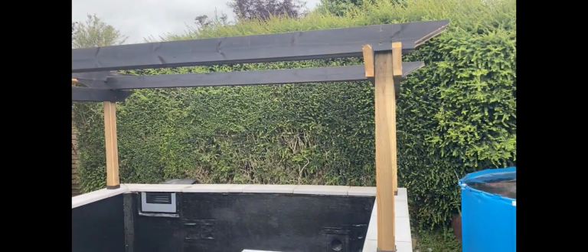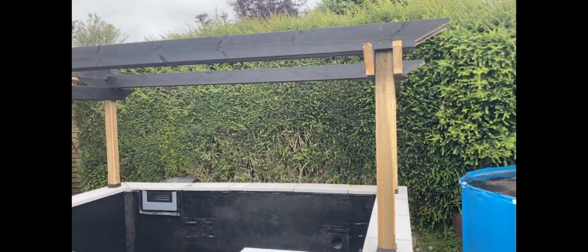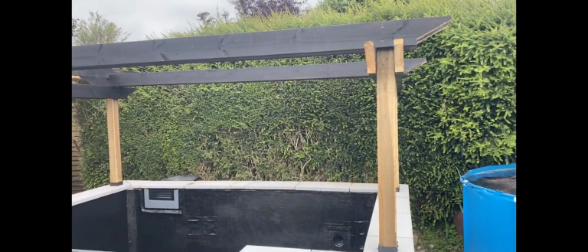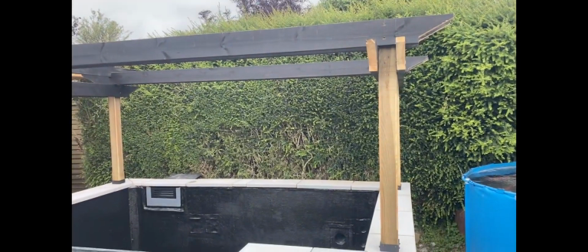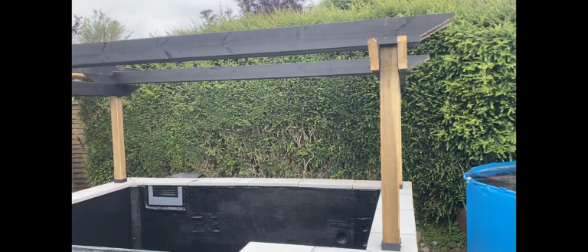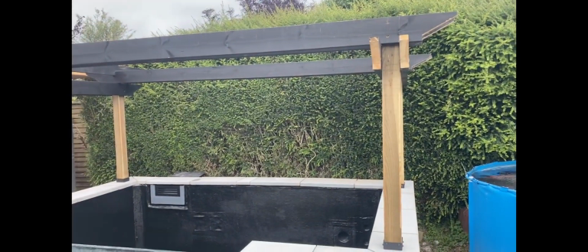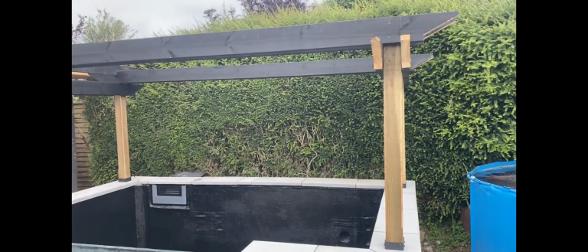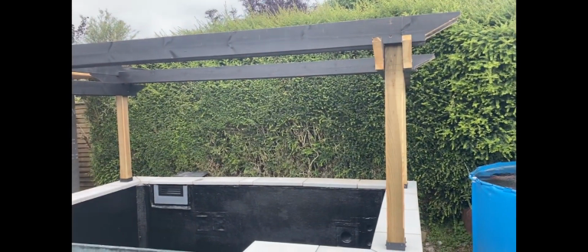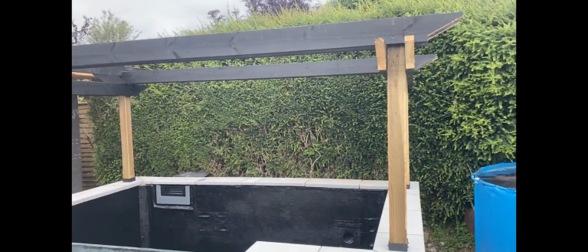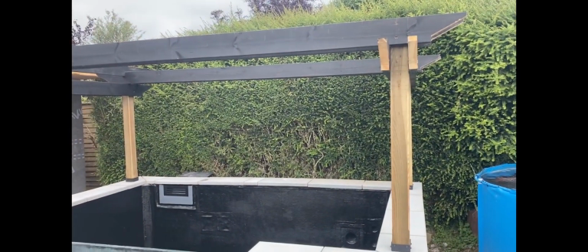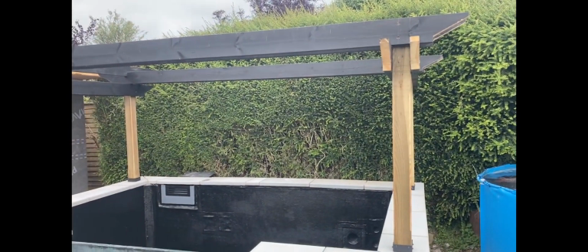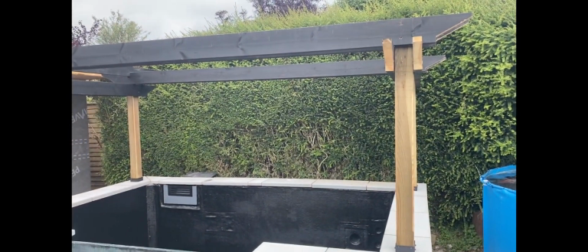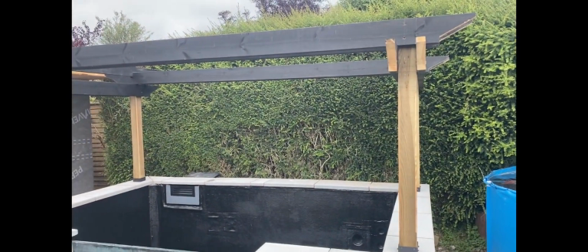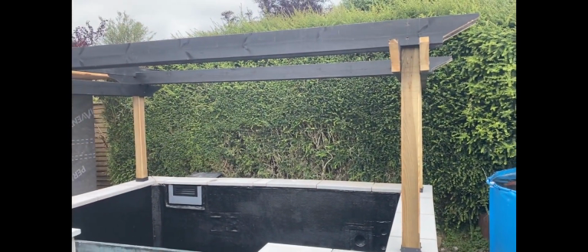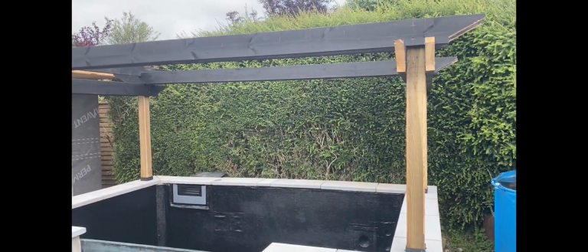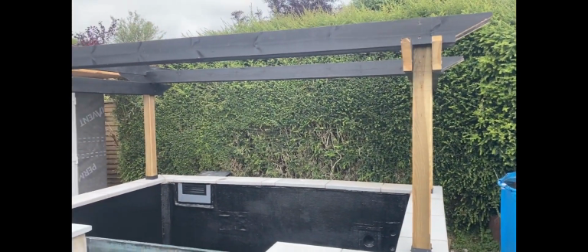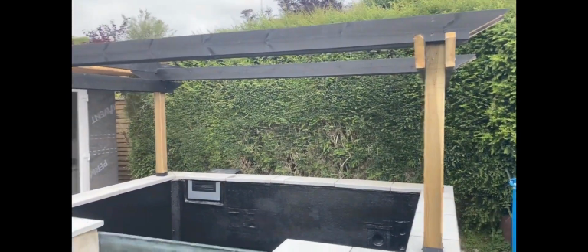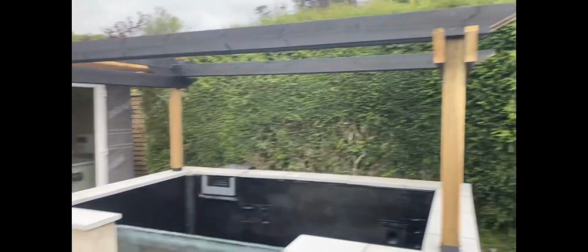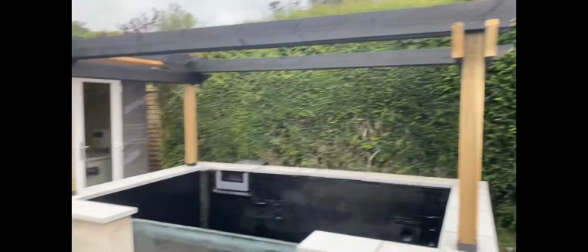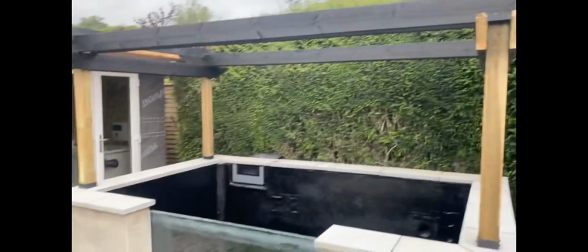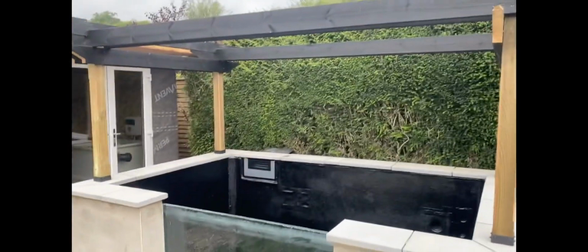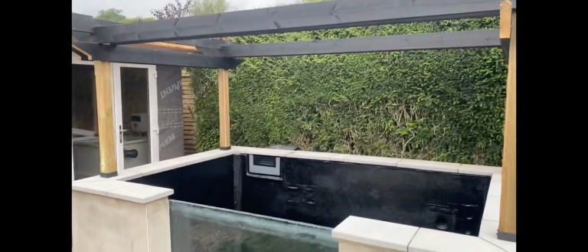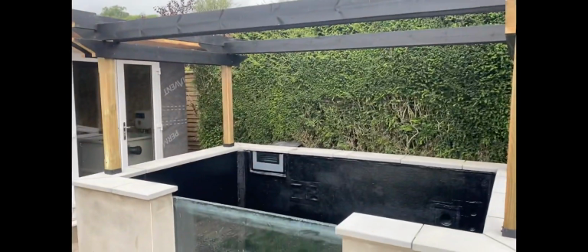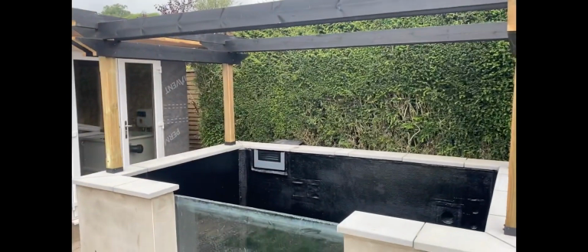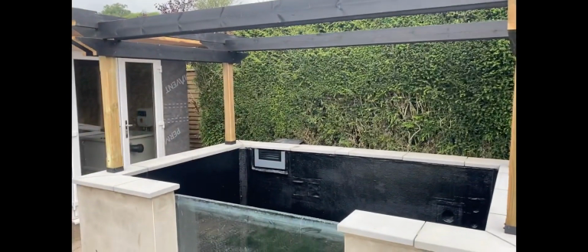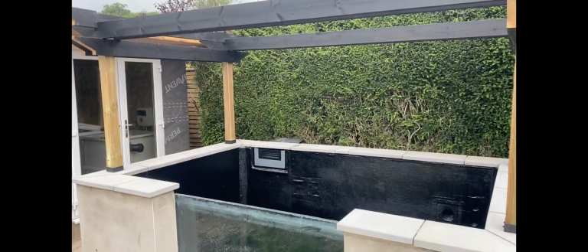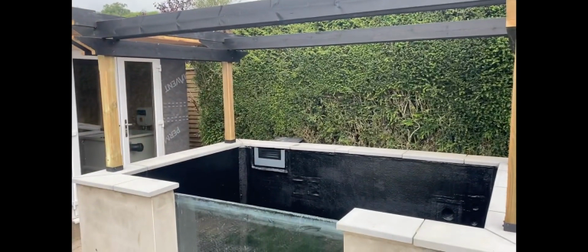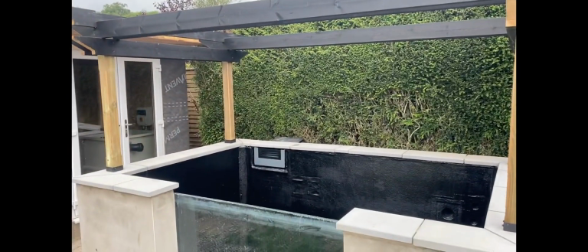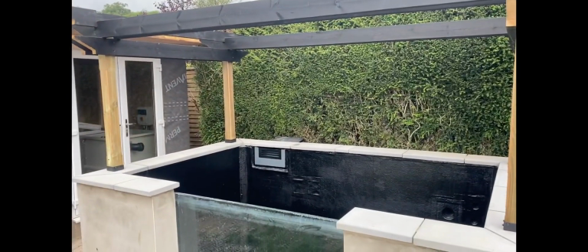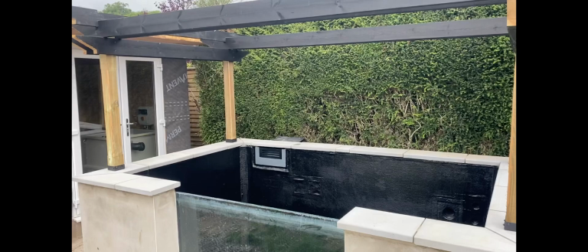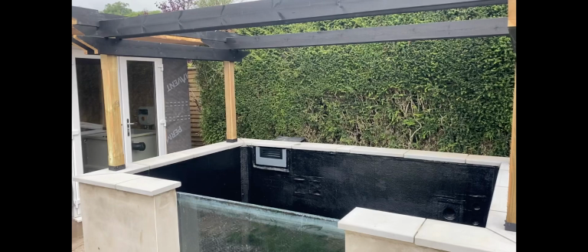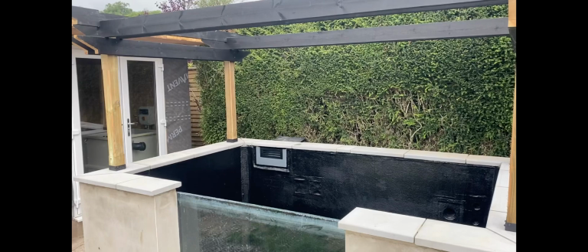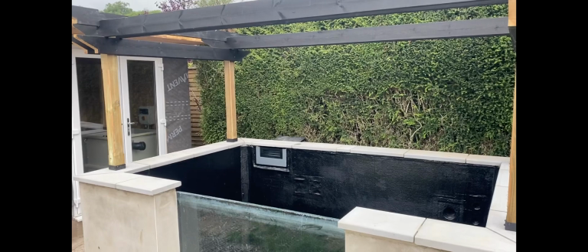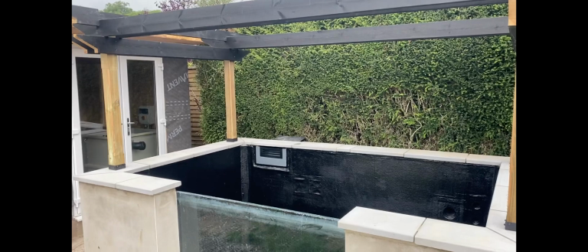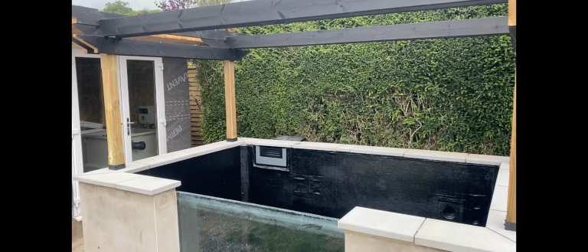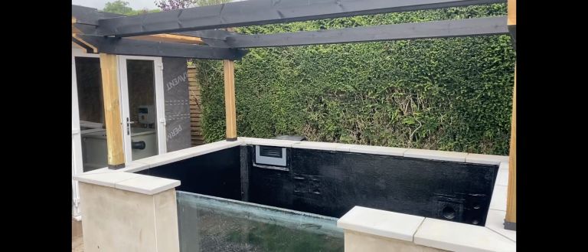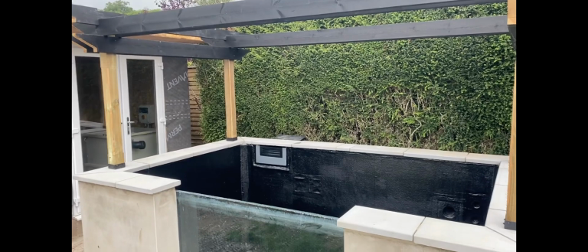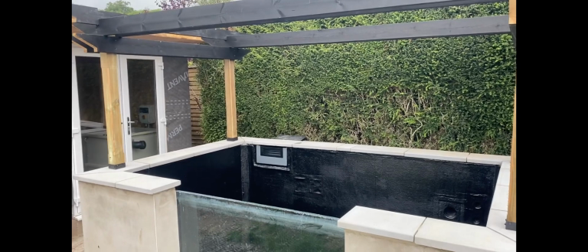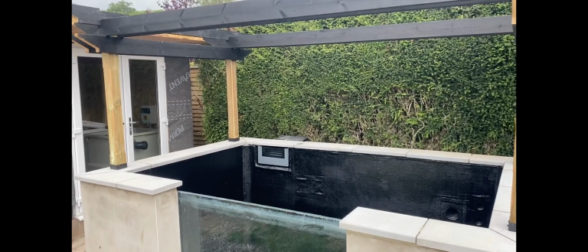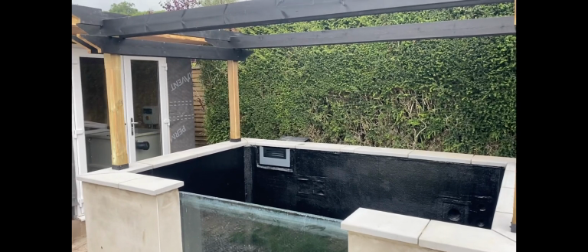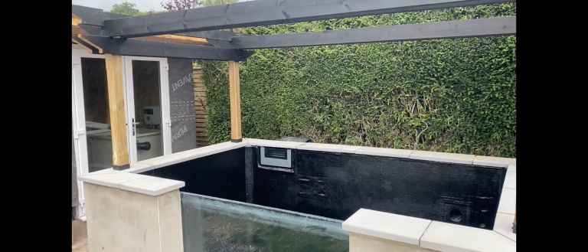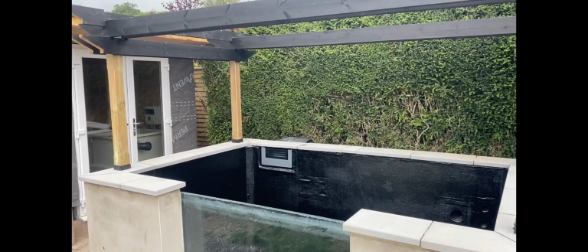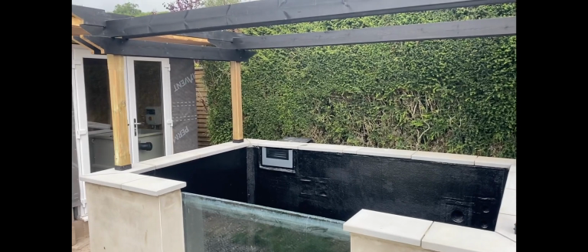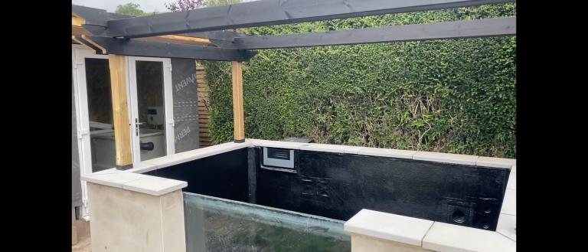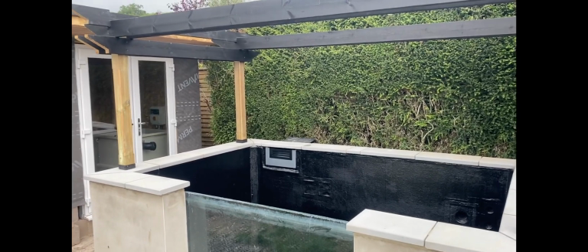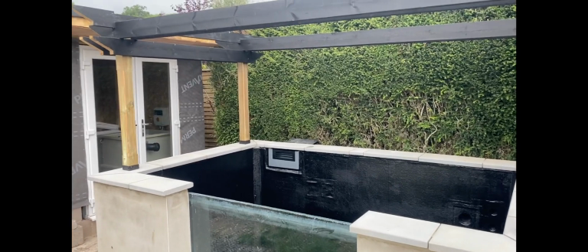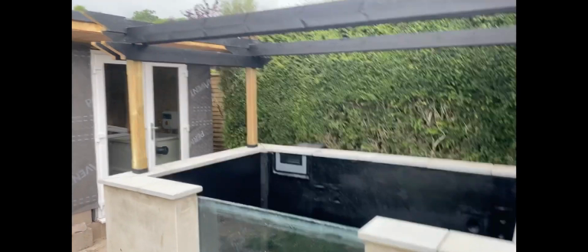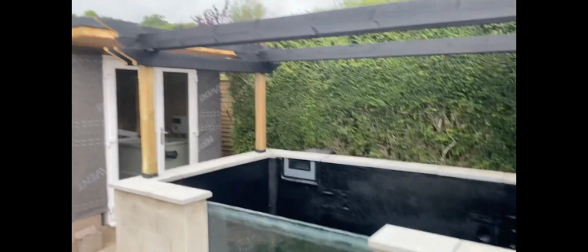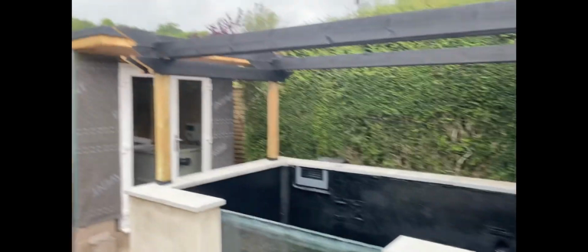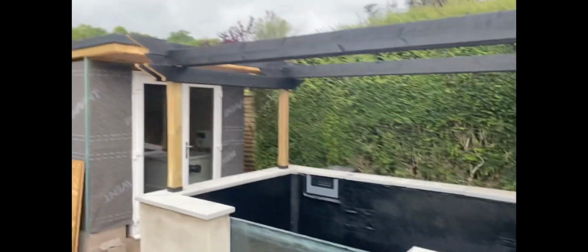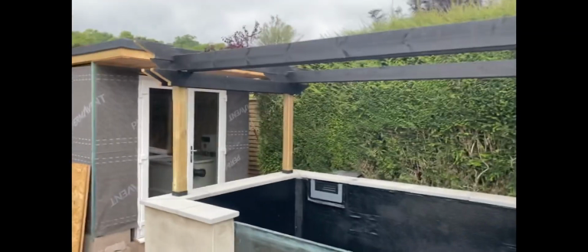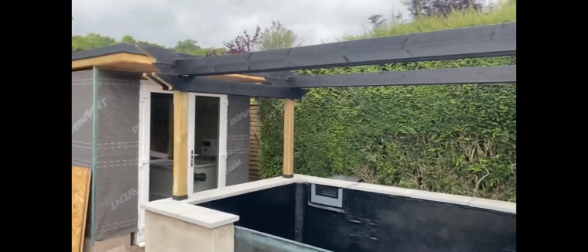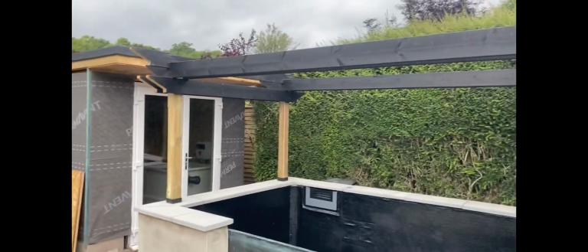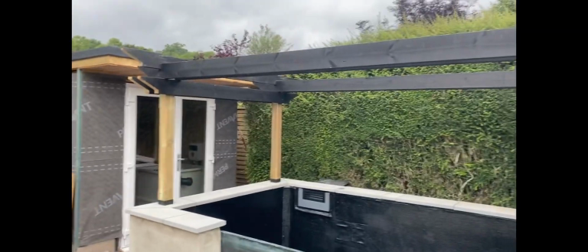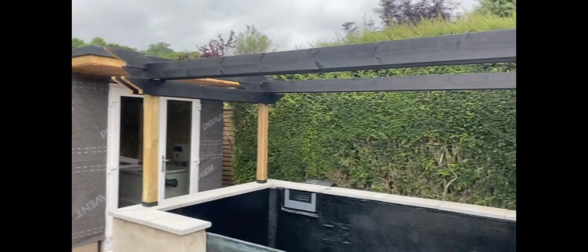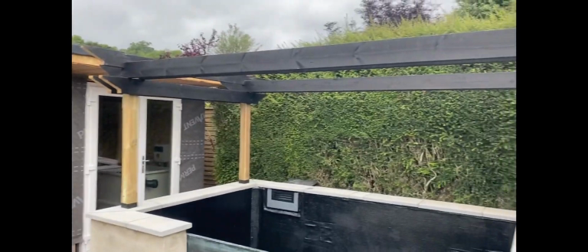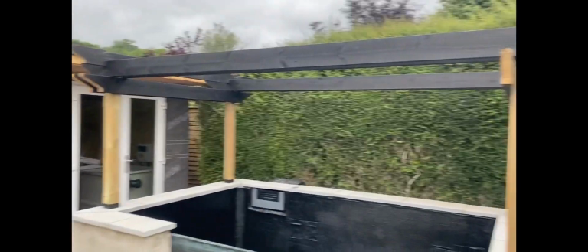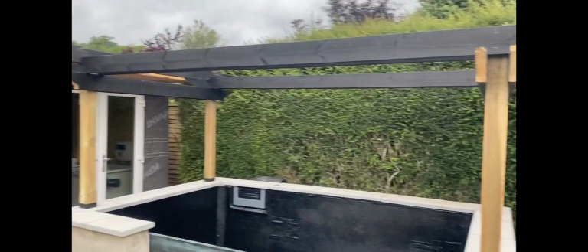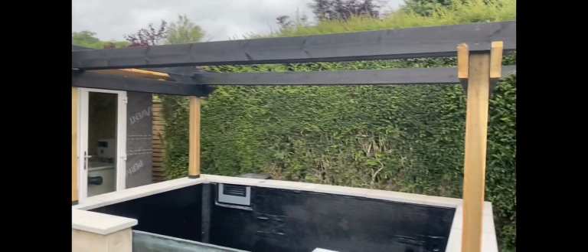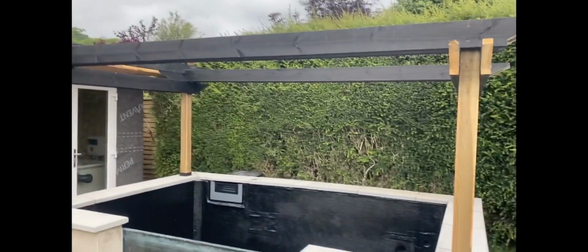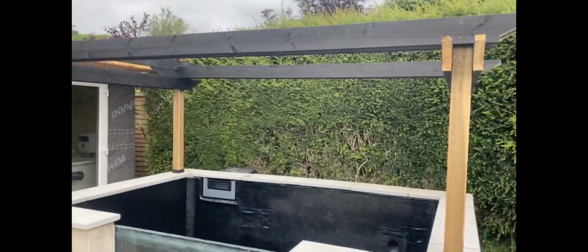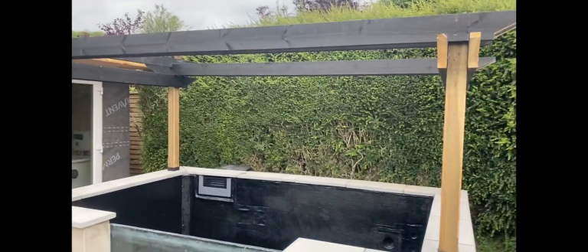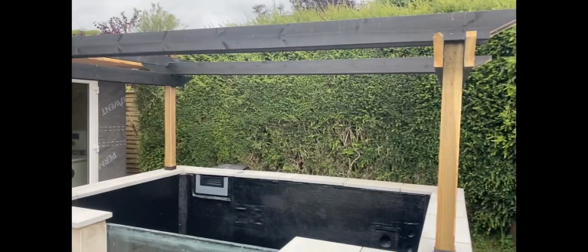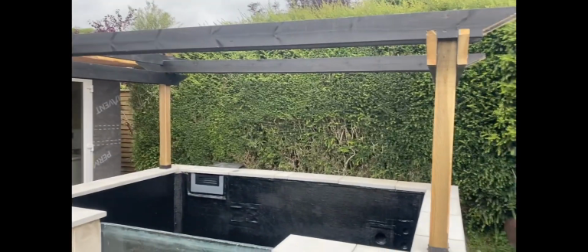I'm just waiting to sand those up now, and then I can get that all fixed in place and give it a finished coat of paint.